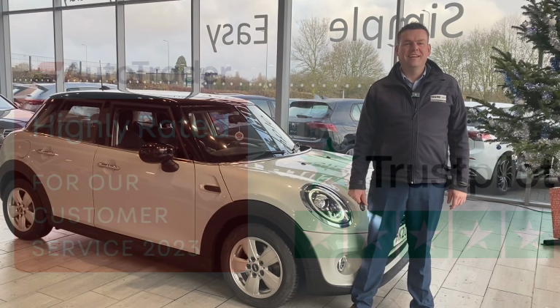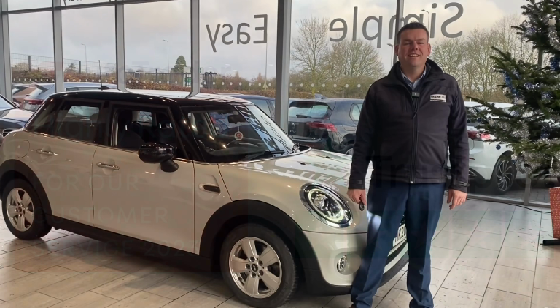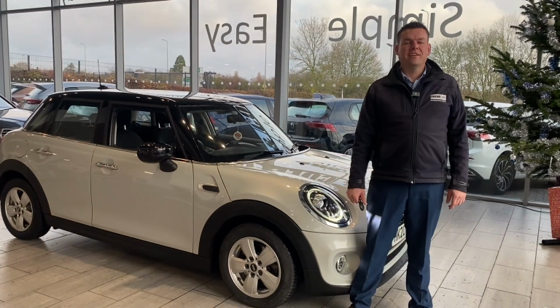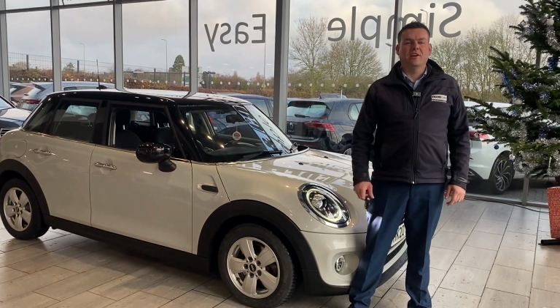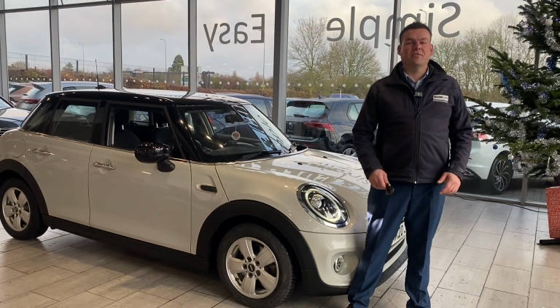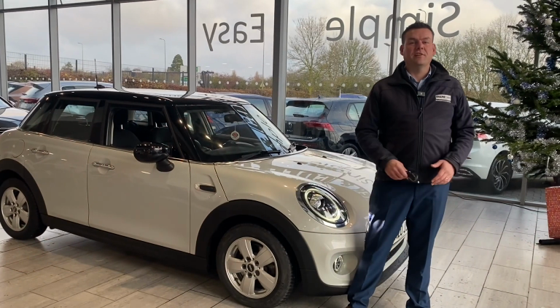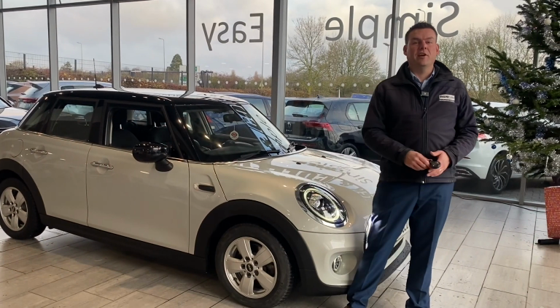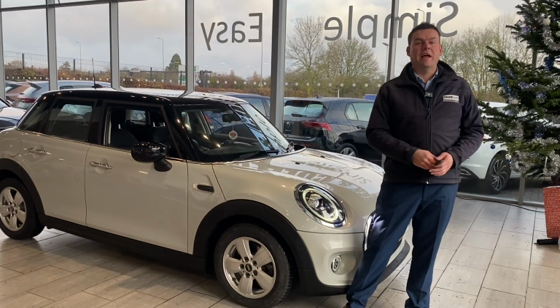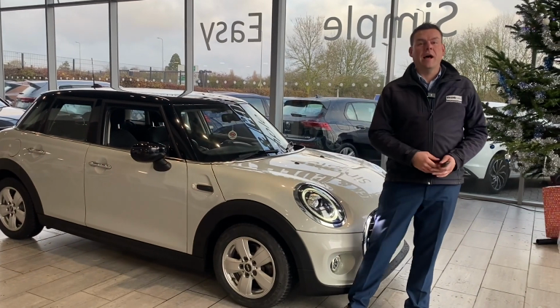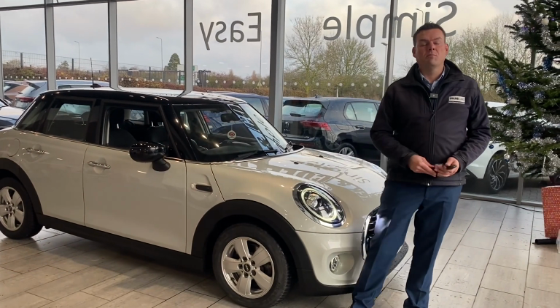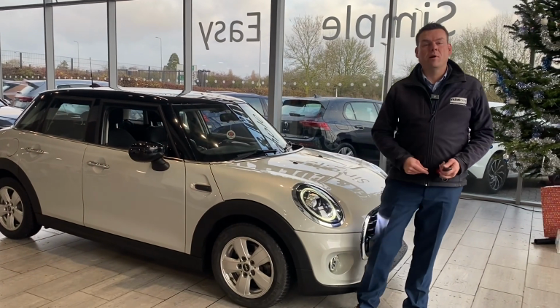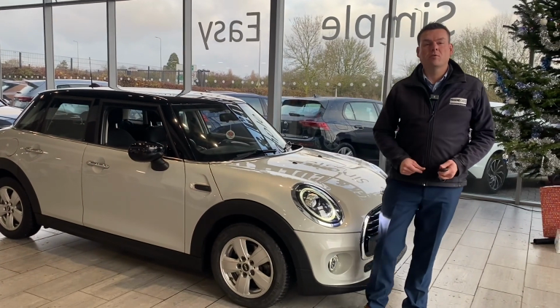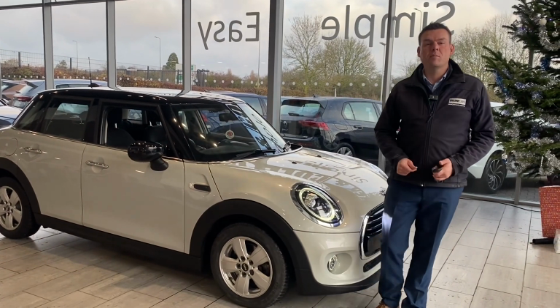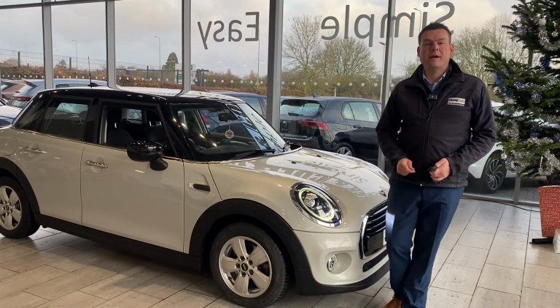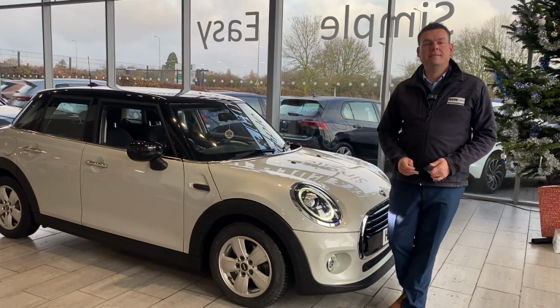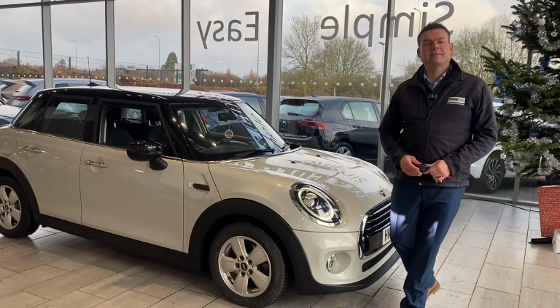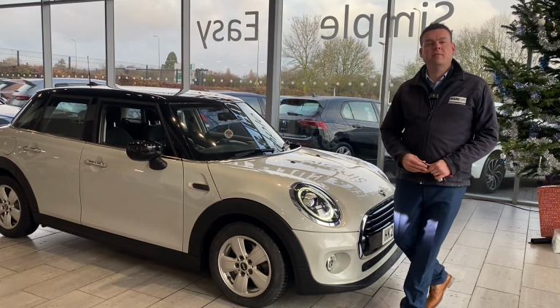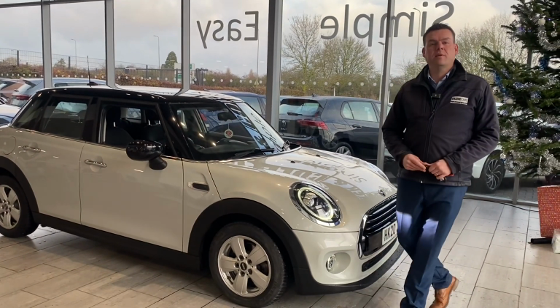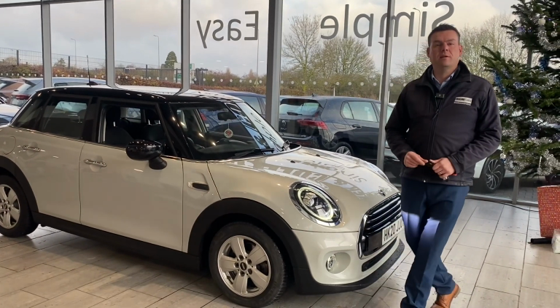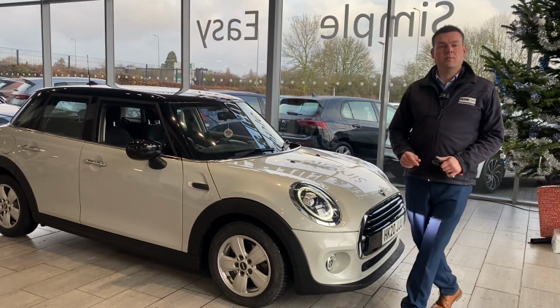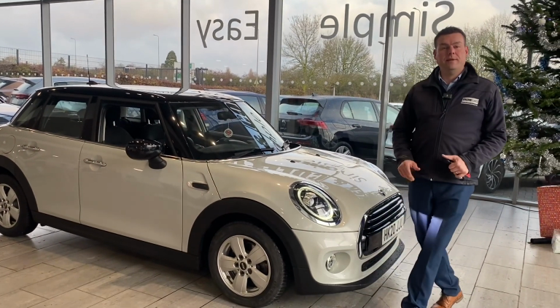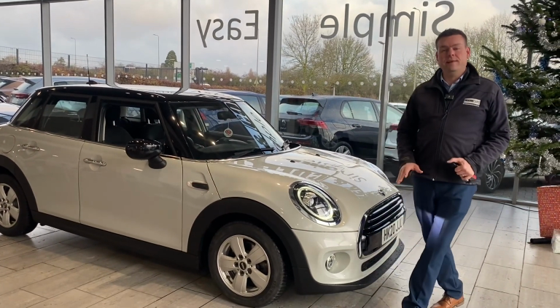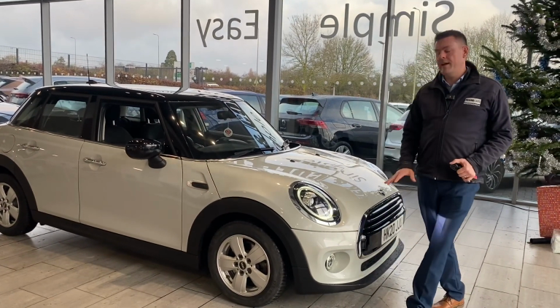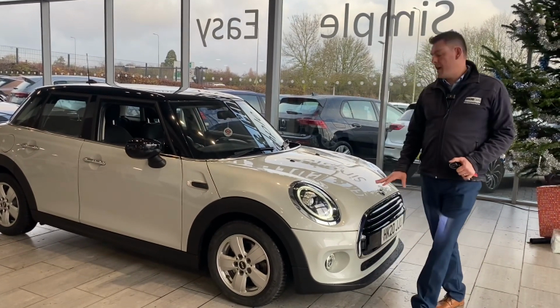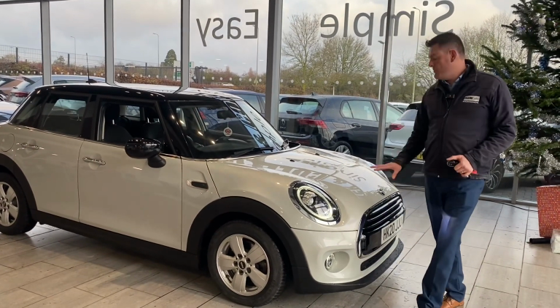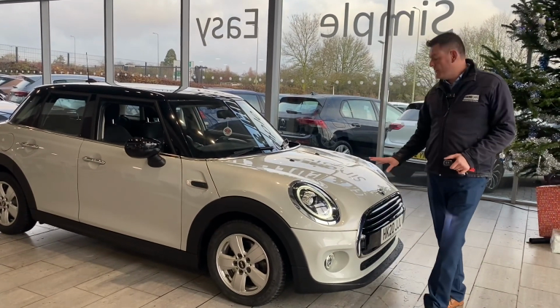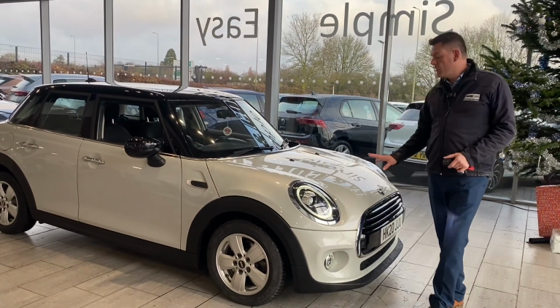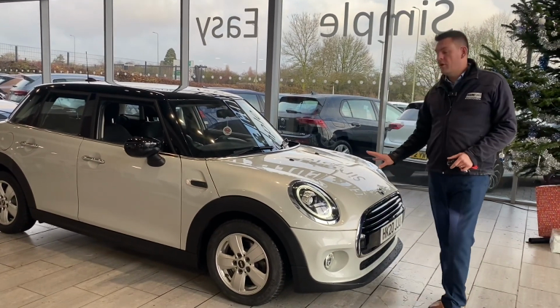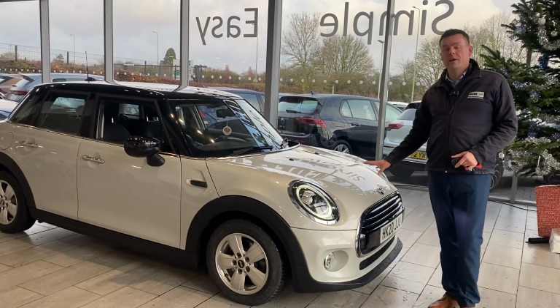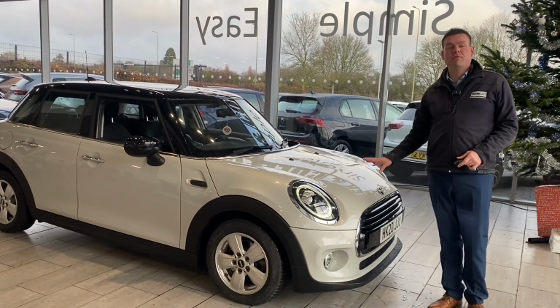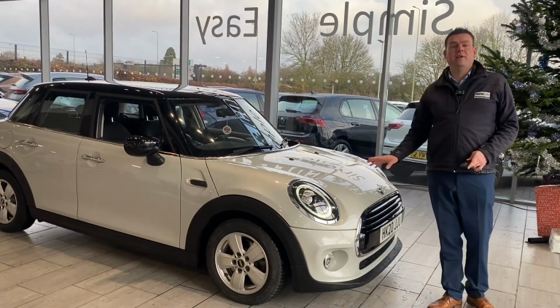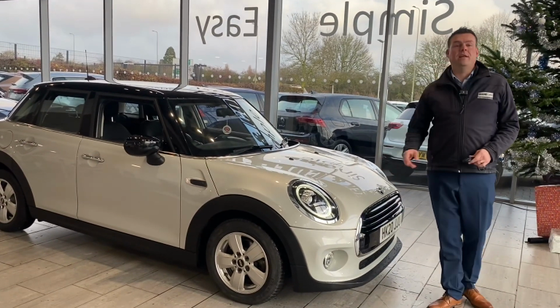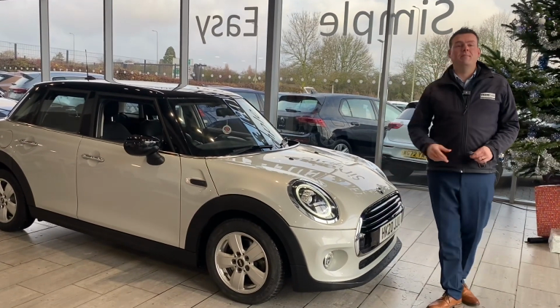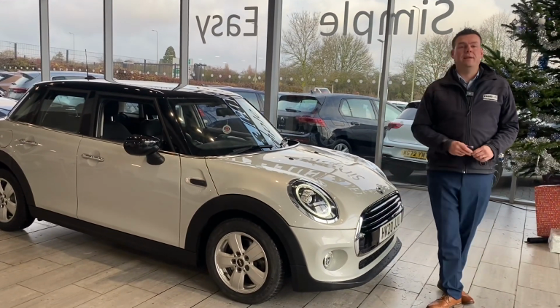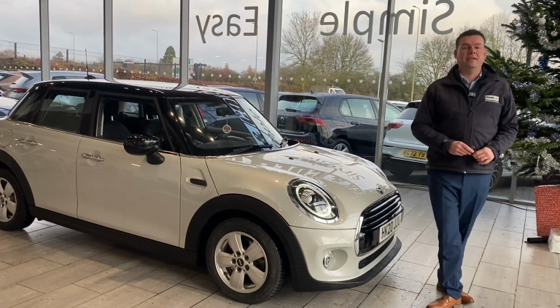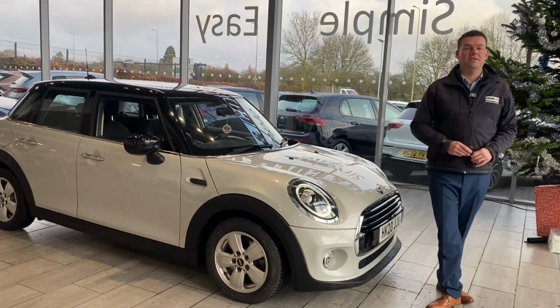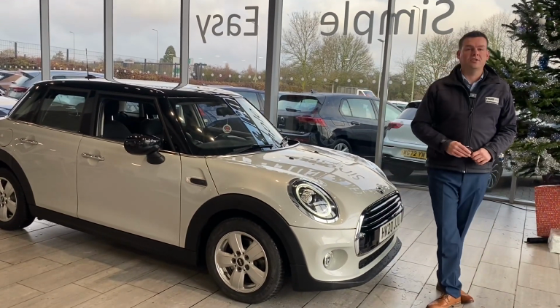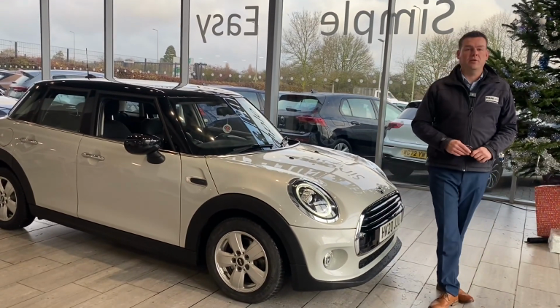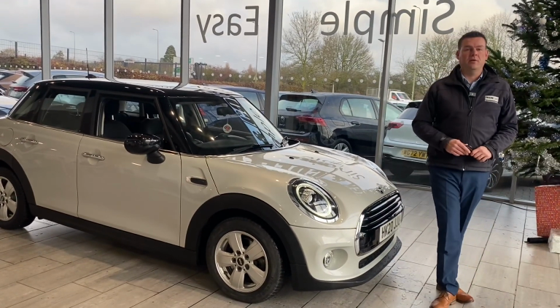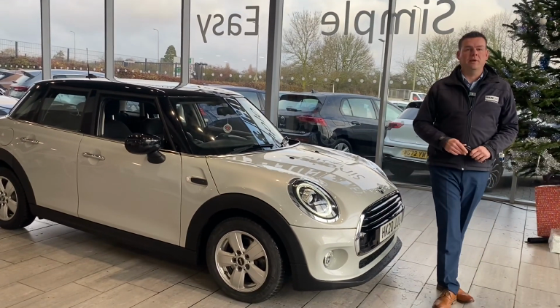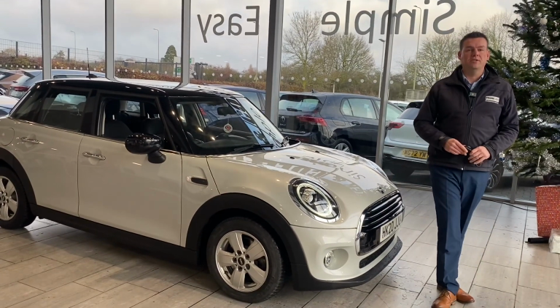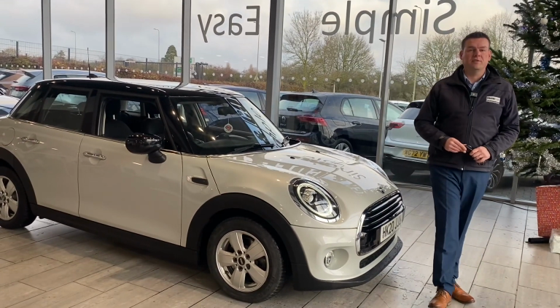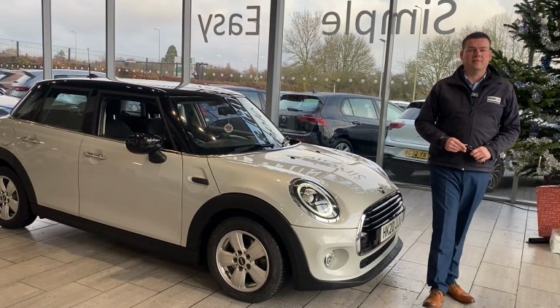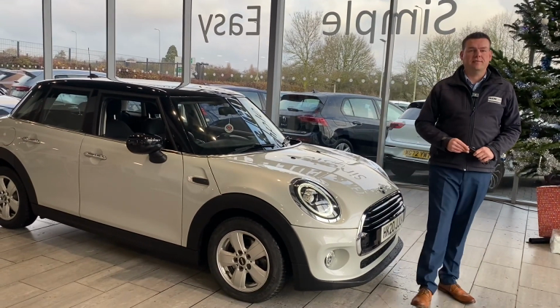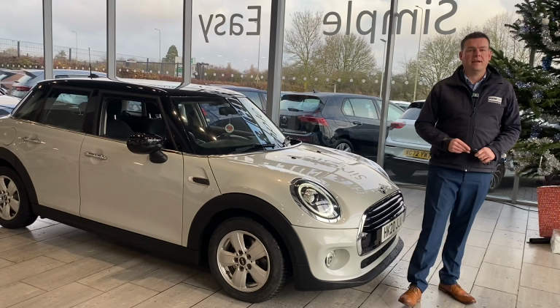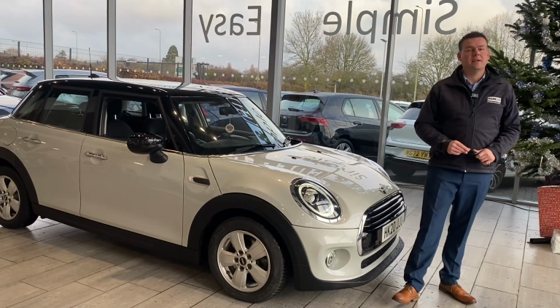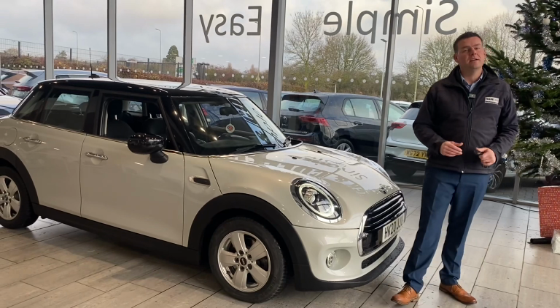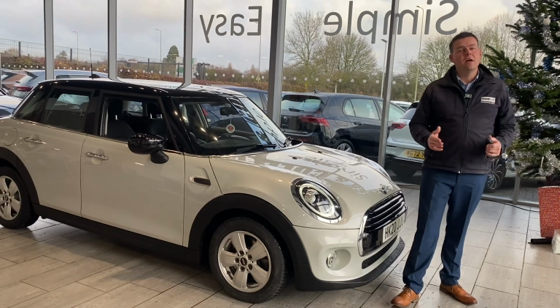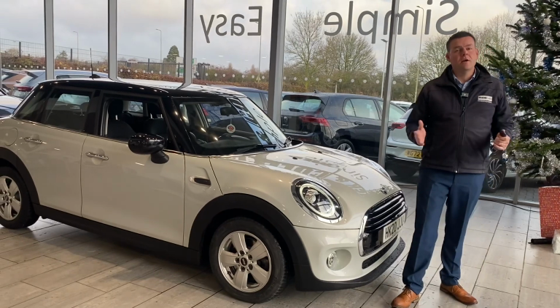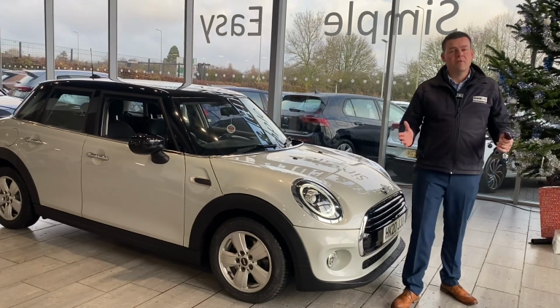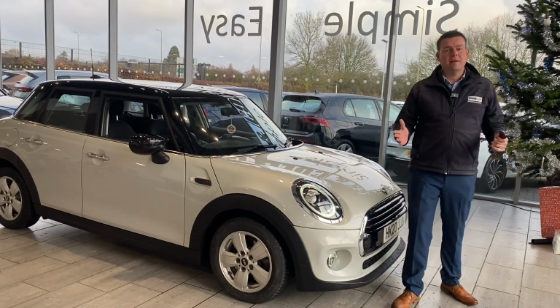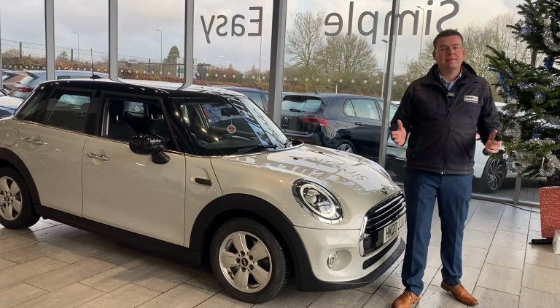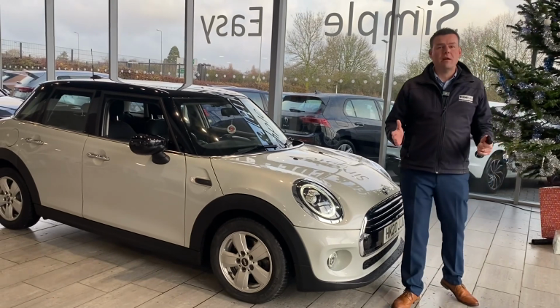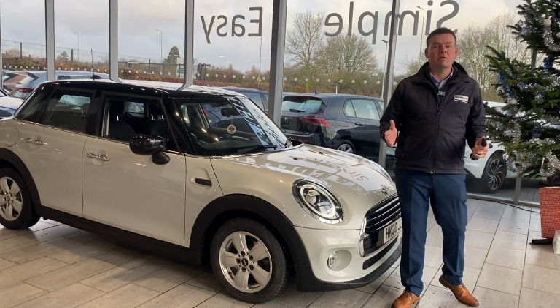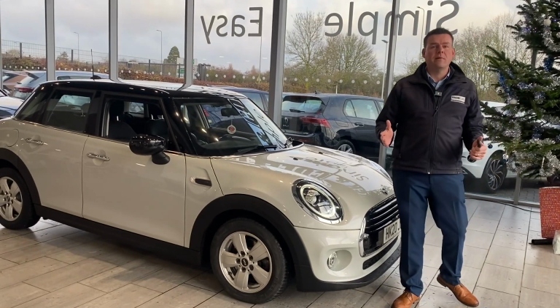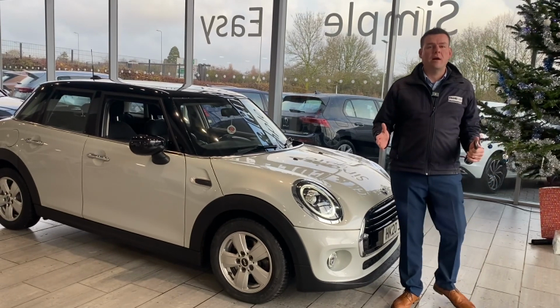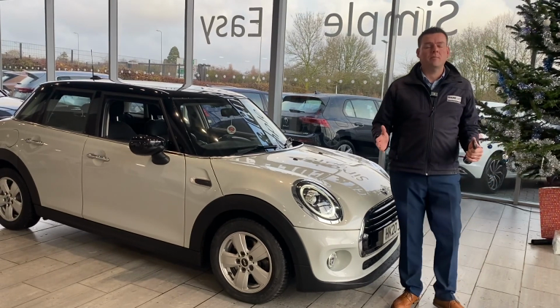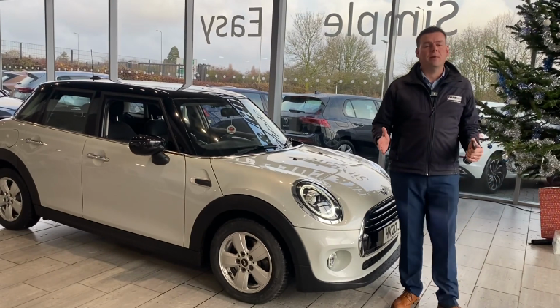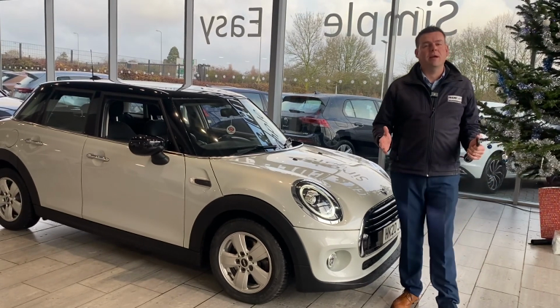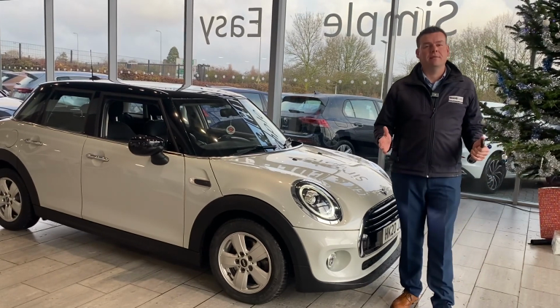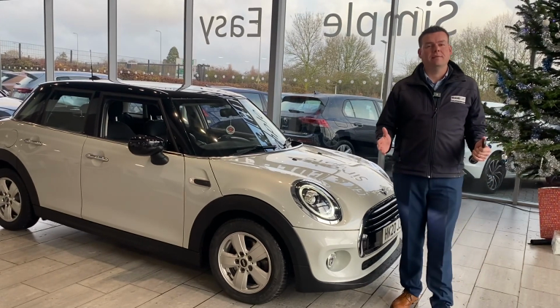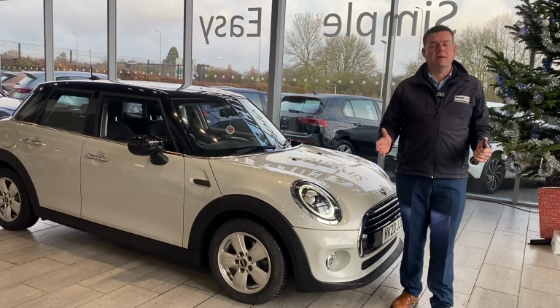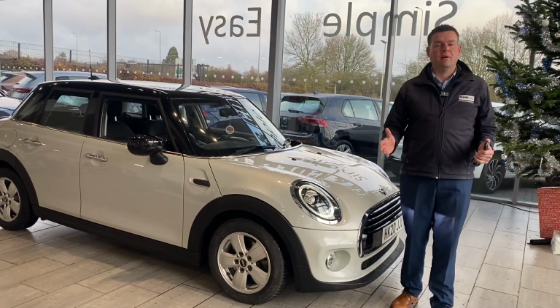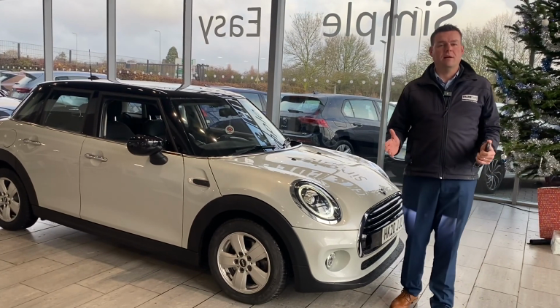Good afternoon and welcome back to Tame Cars. Peter here and we've got a lovely Mini to show you in just a second. First, how can we help you here at Tame Cars?